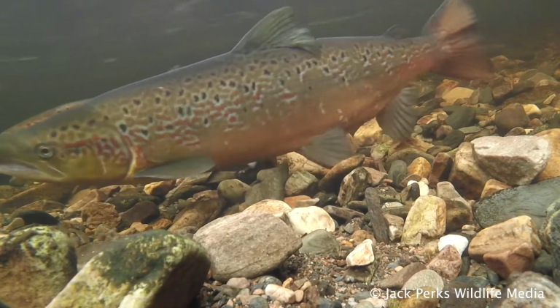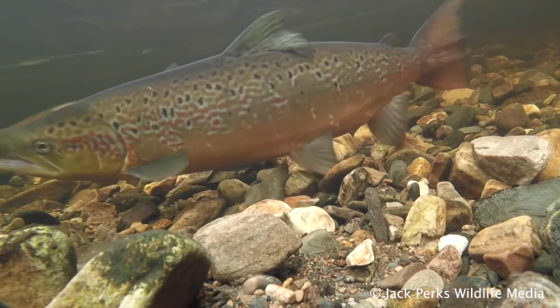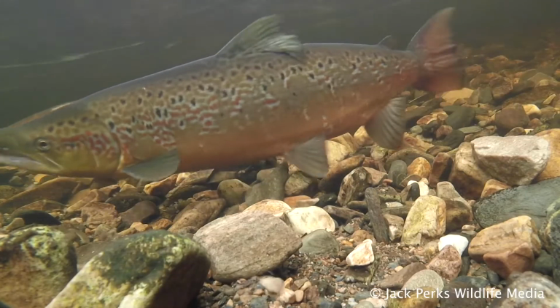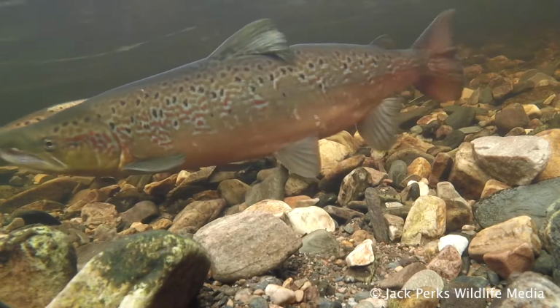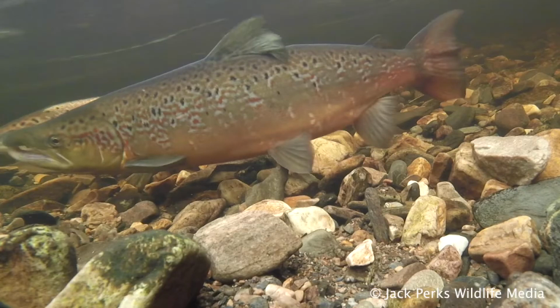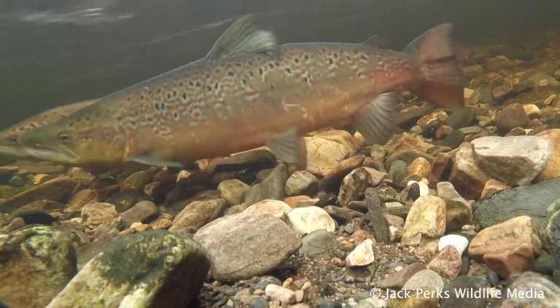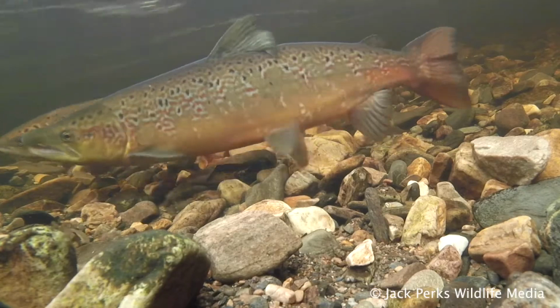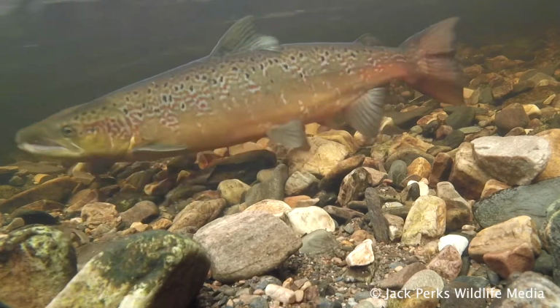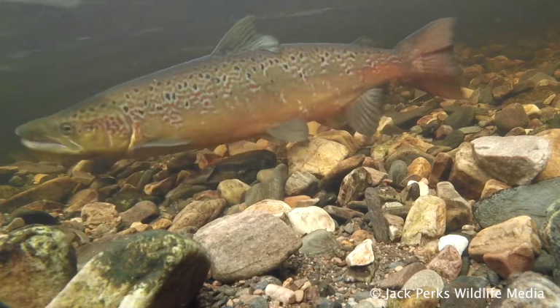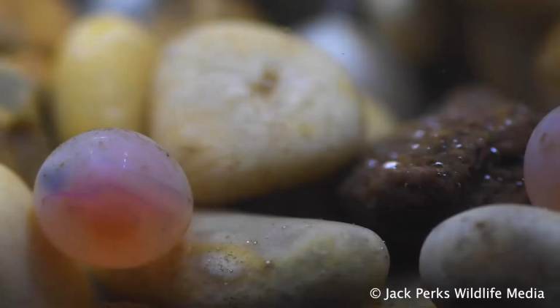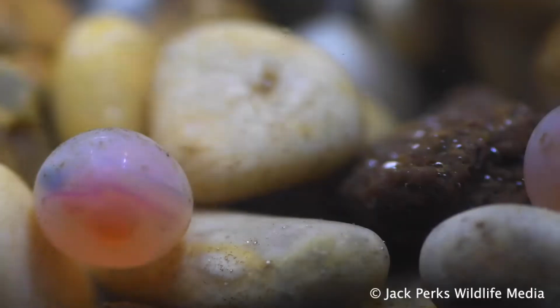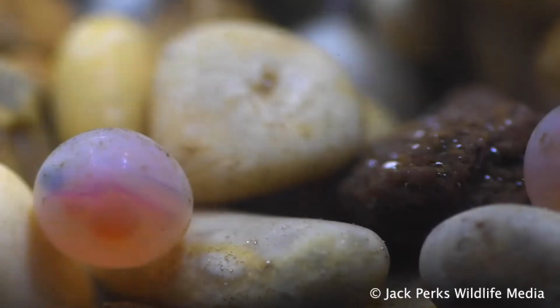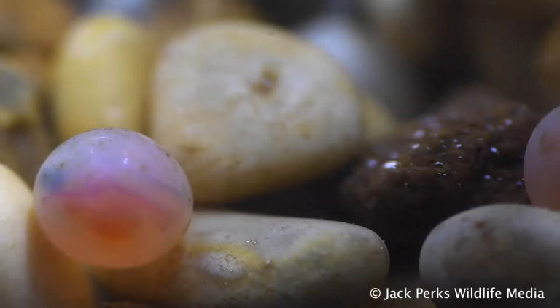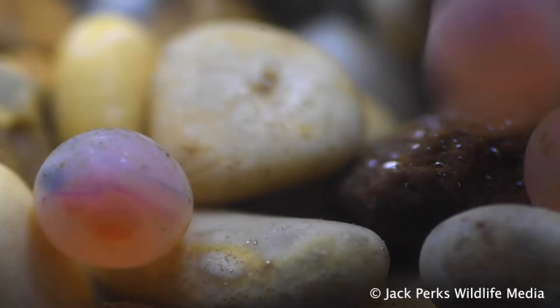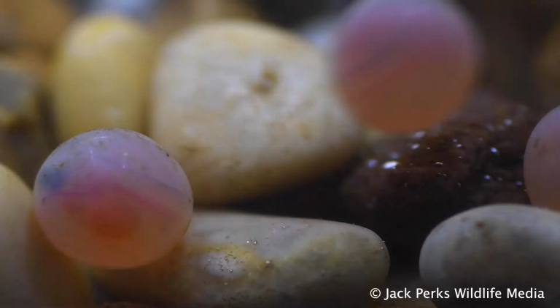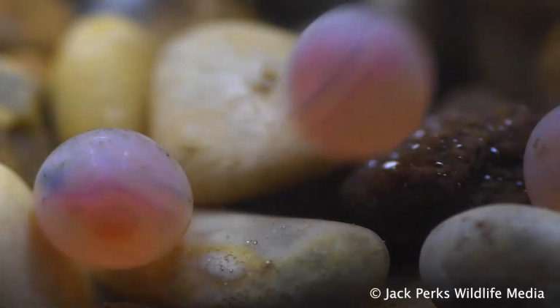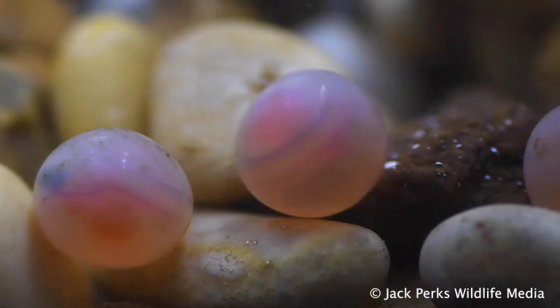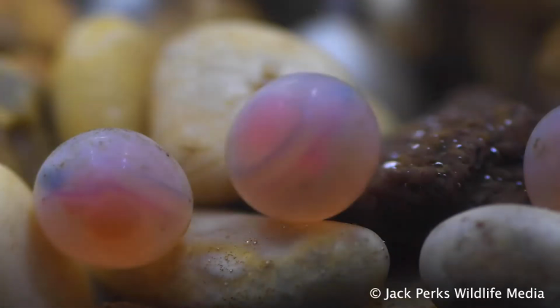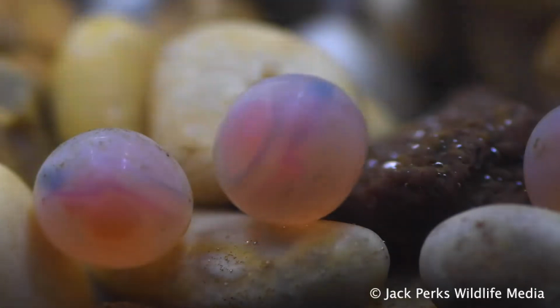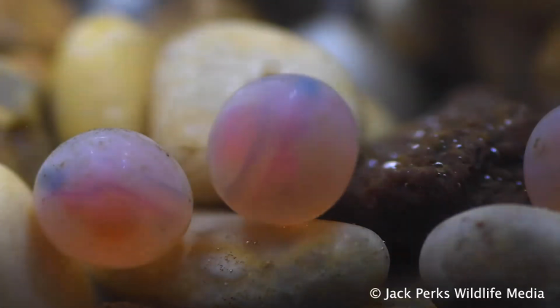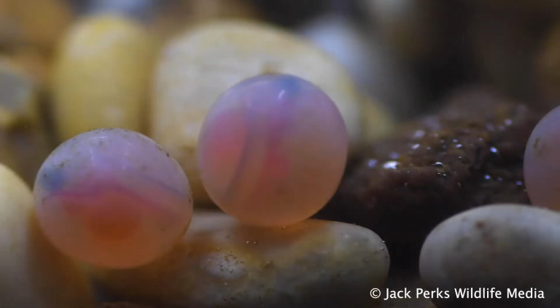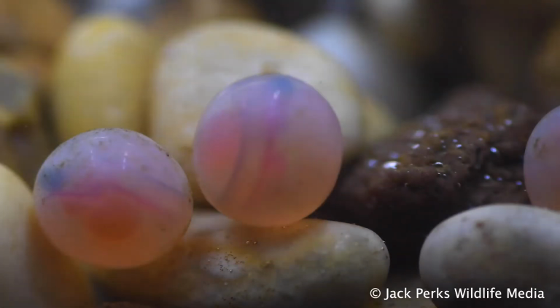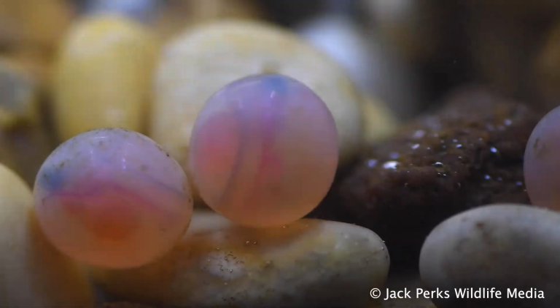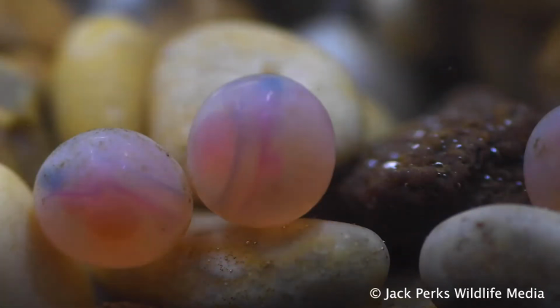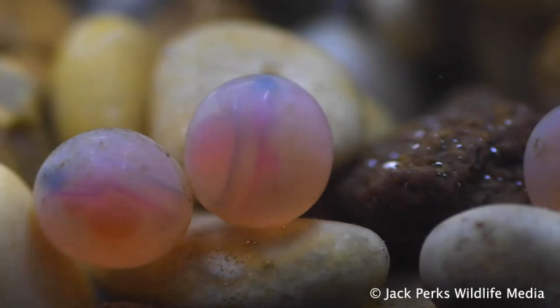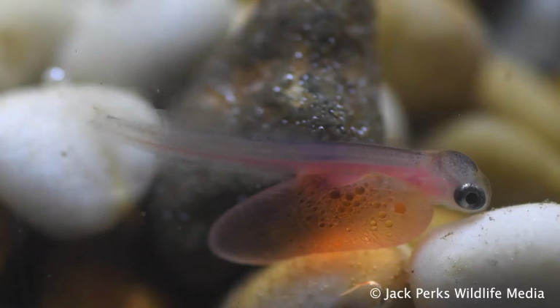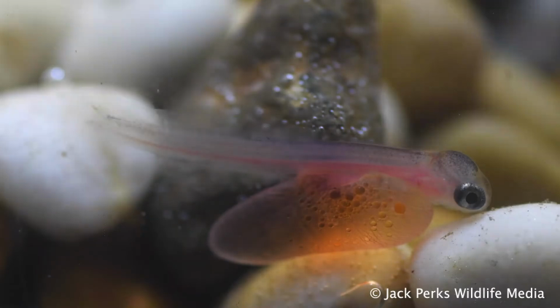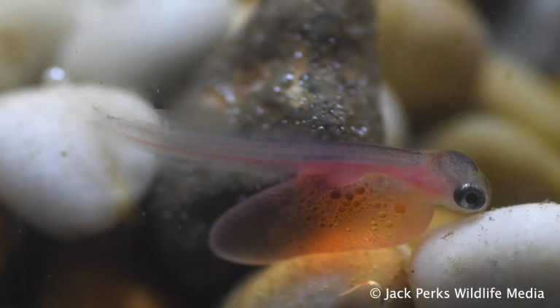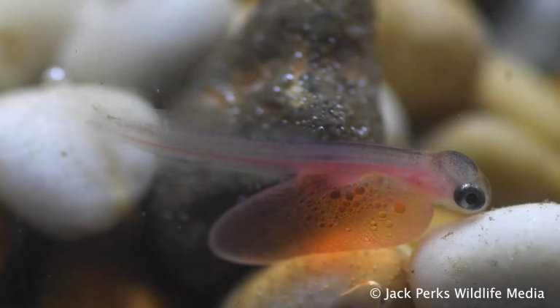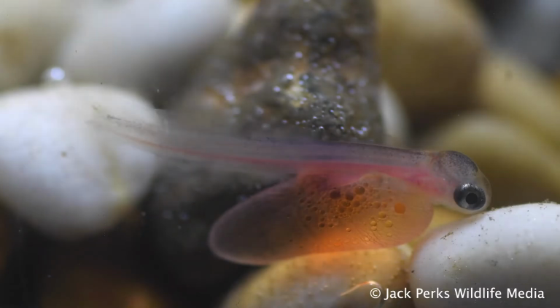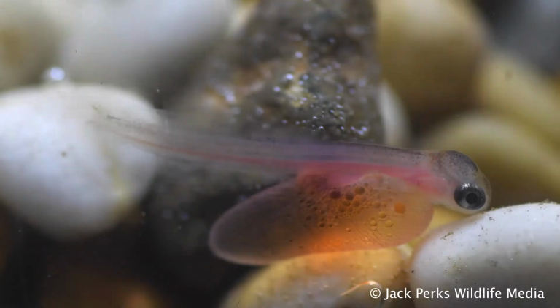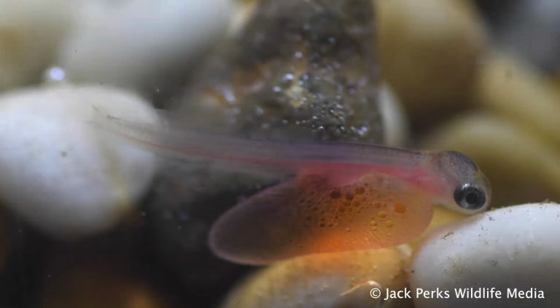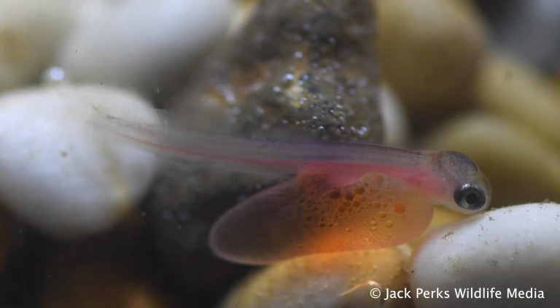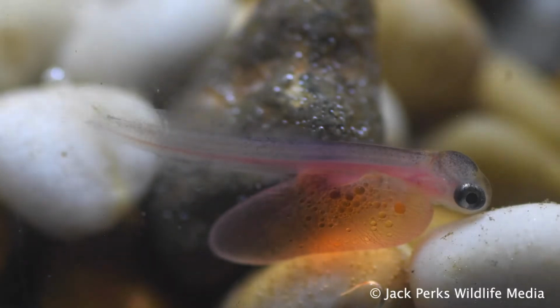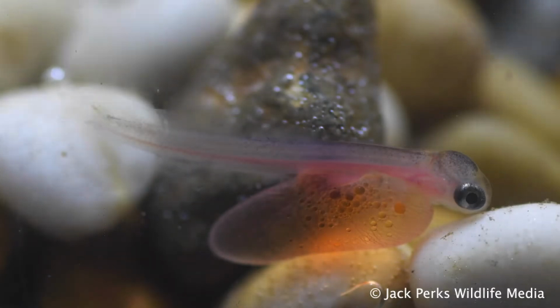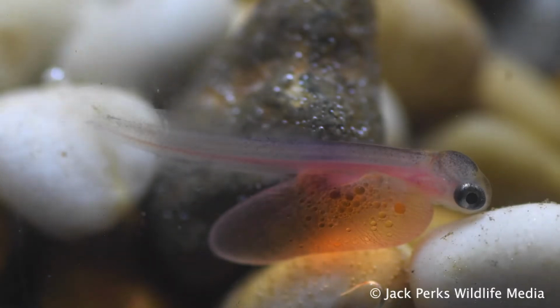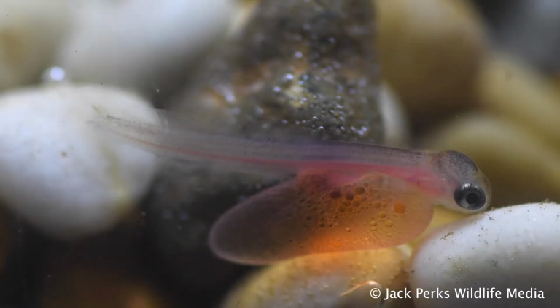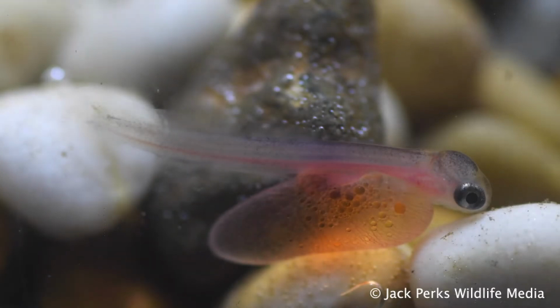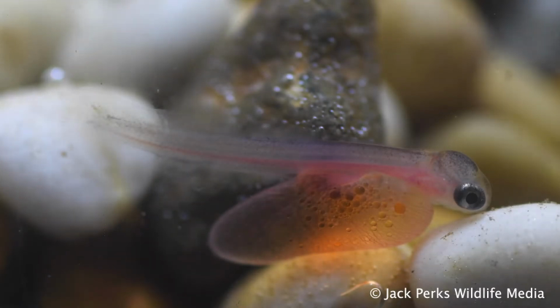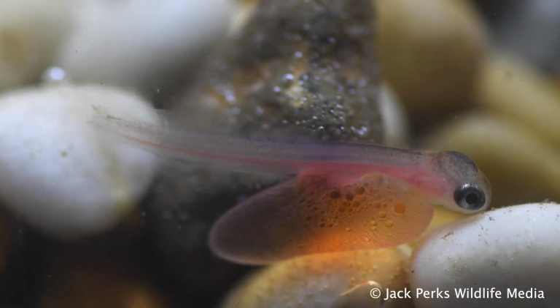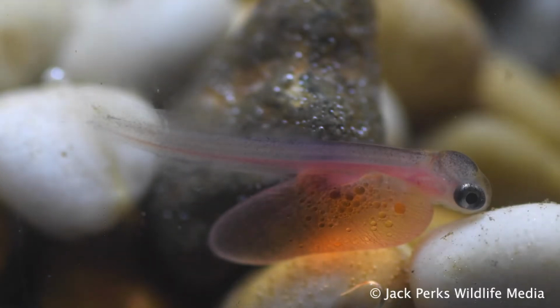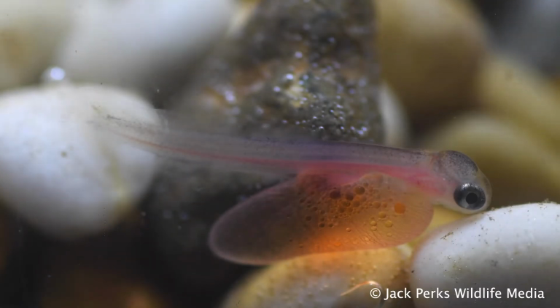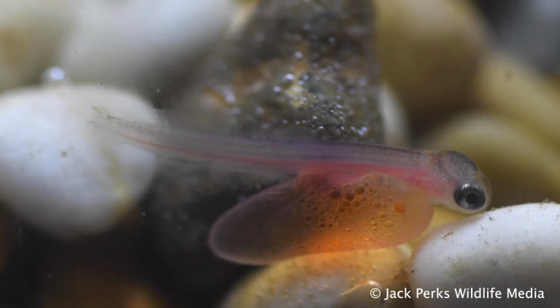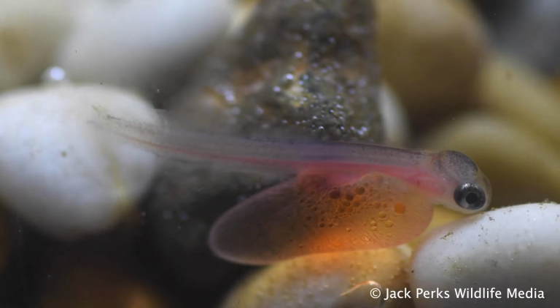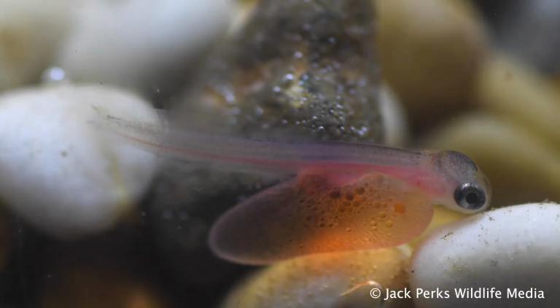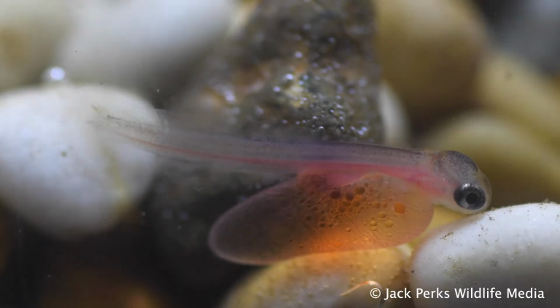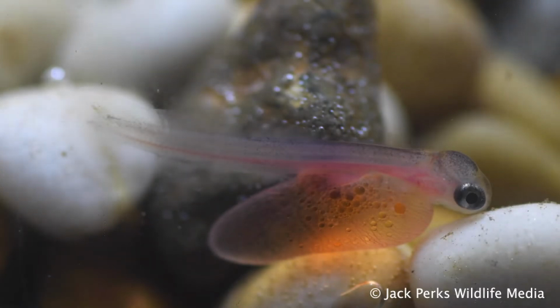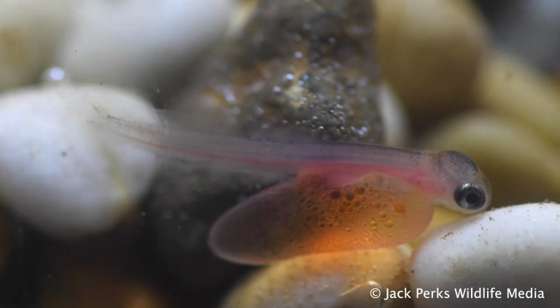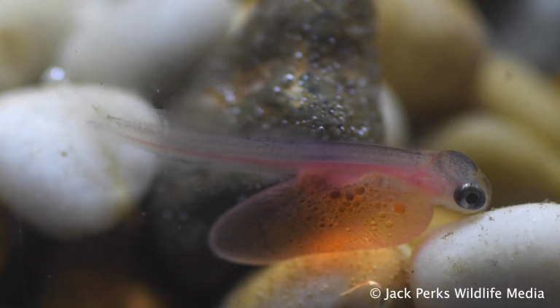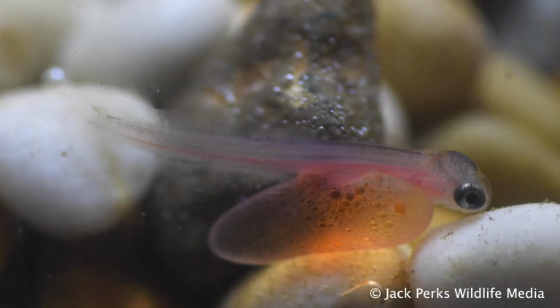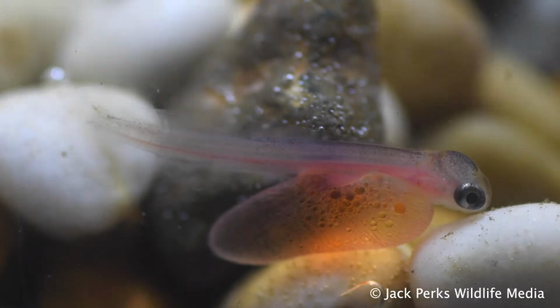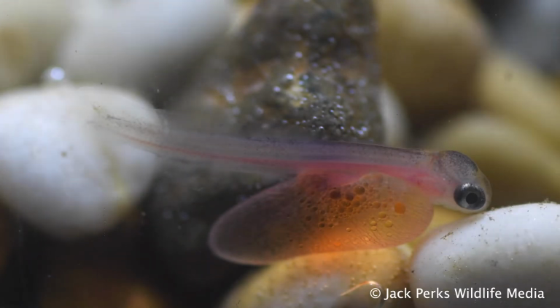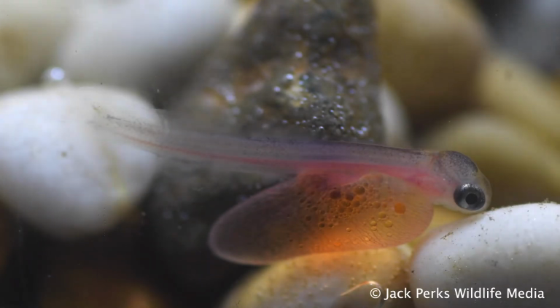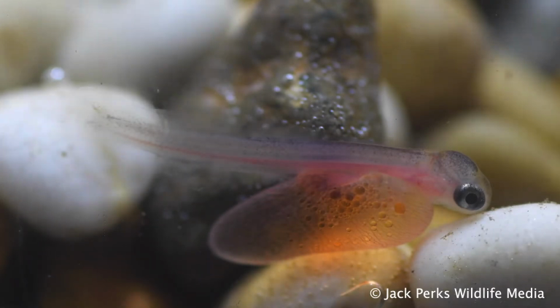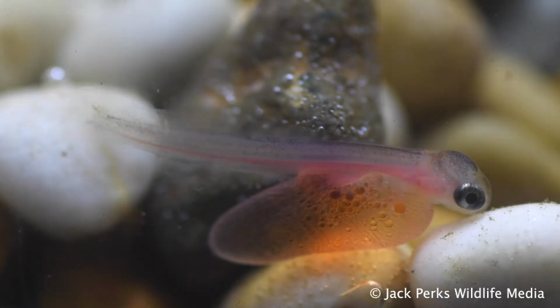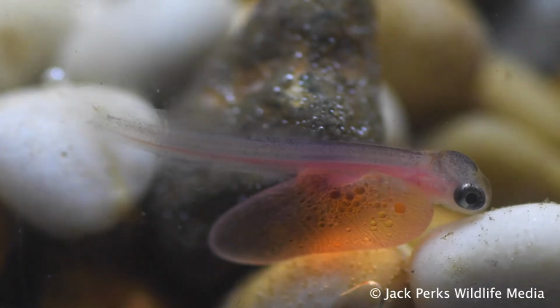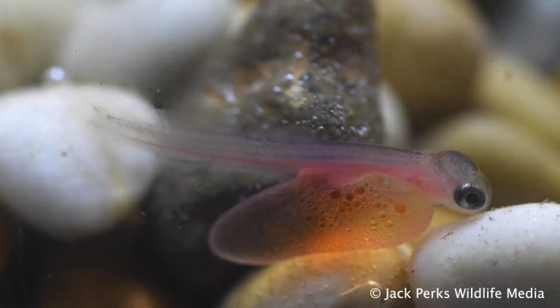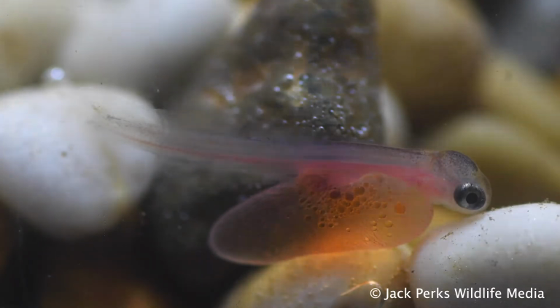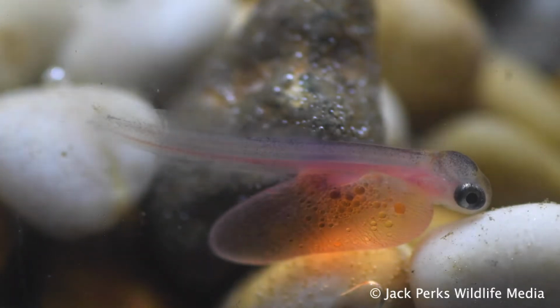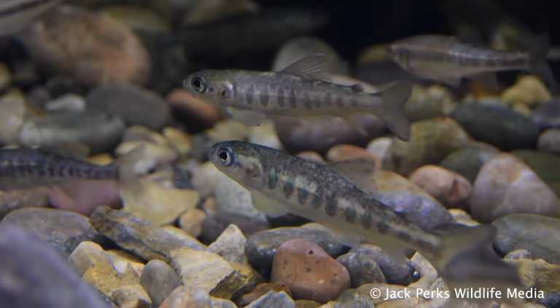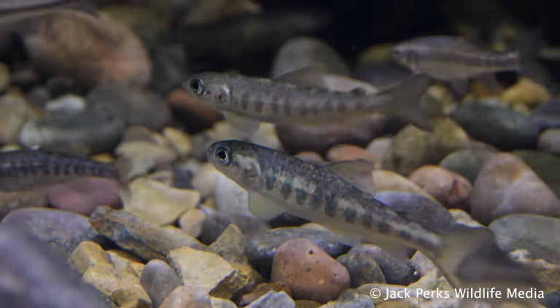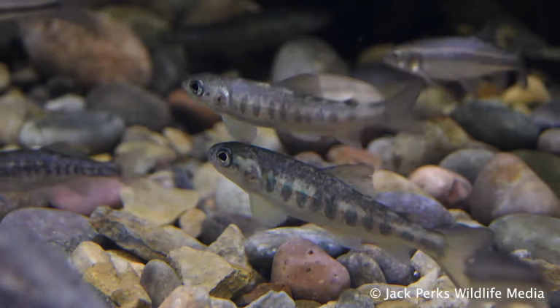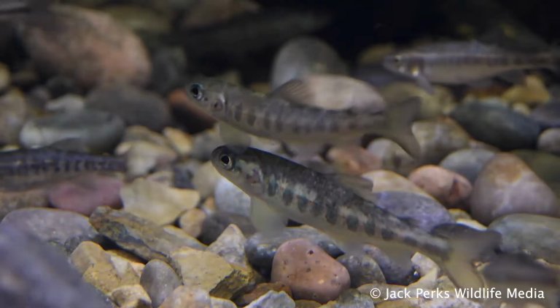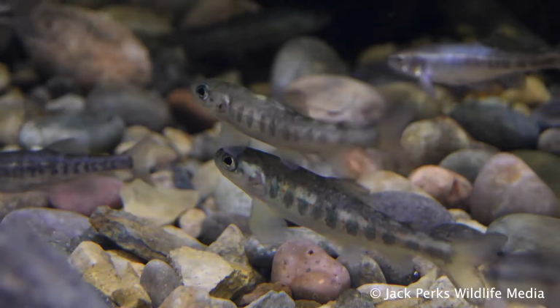Once the eggs are fertilised, they're covered in the gravel until they turn into alevins, and then leave the redd as parr.